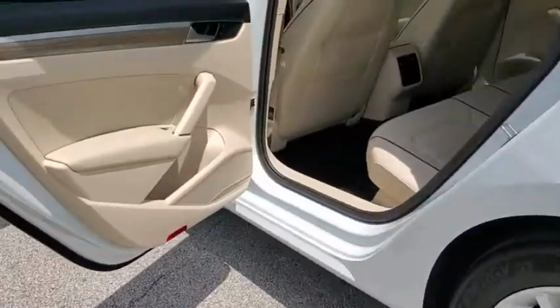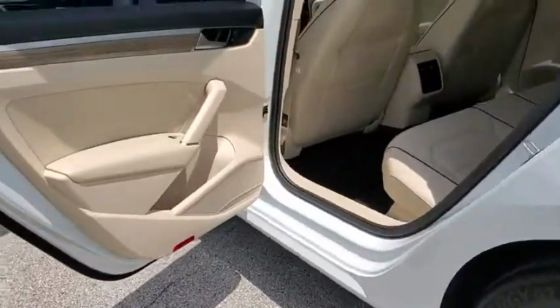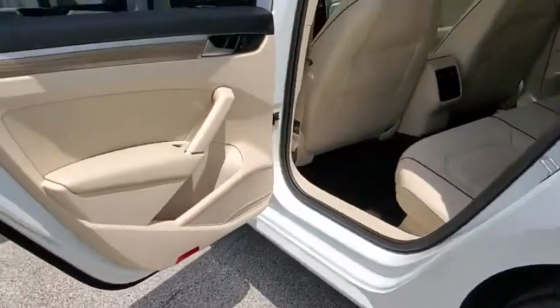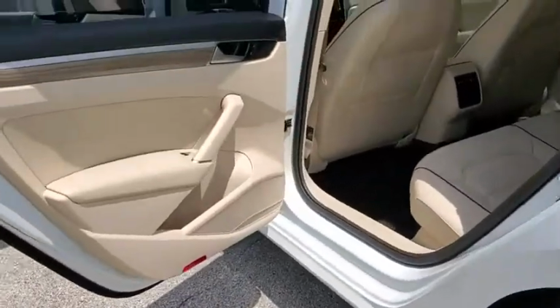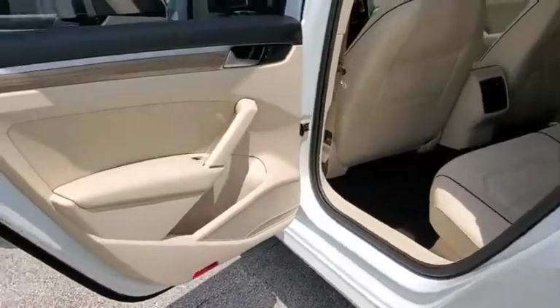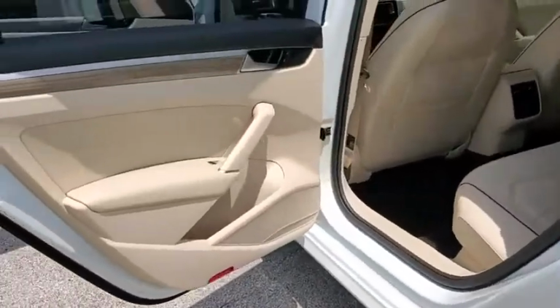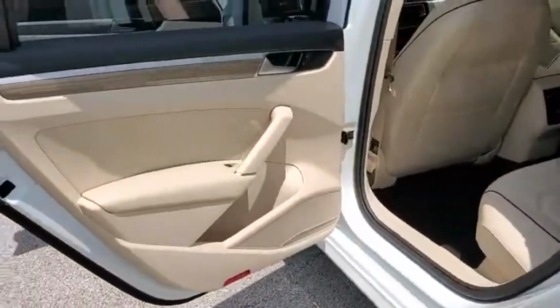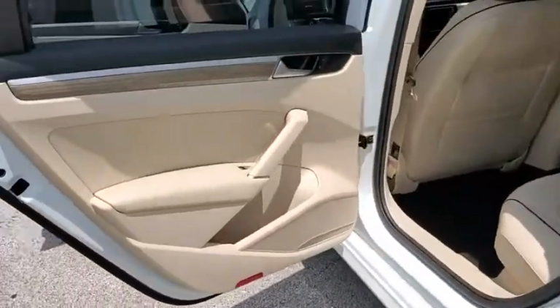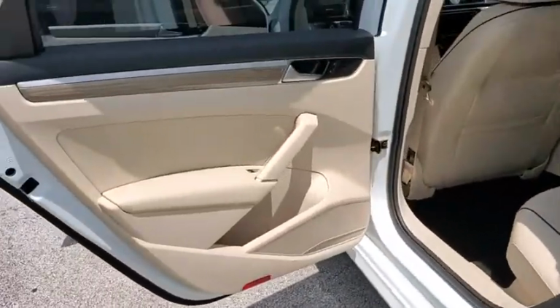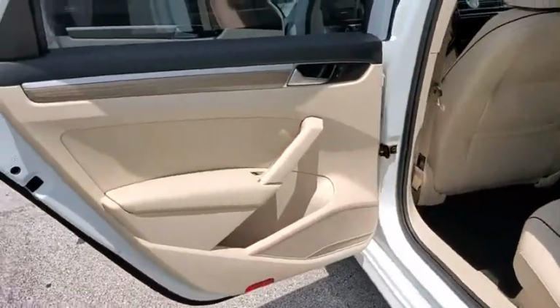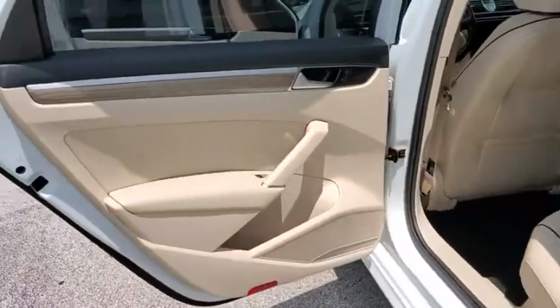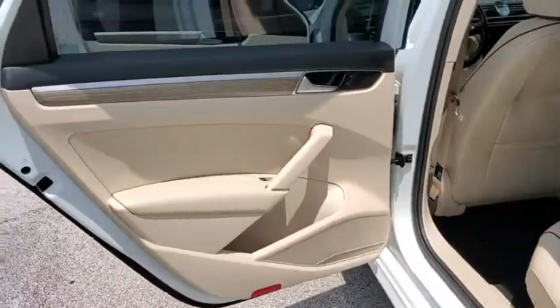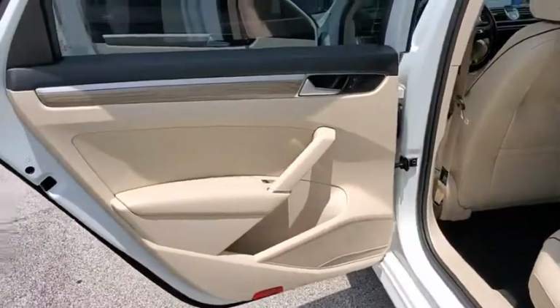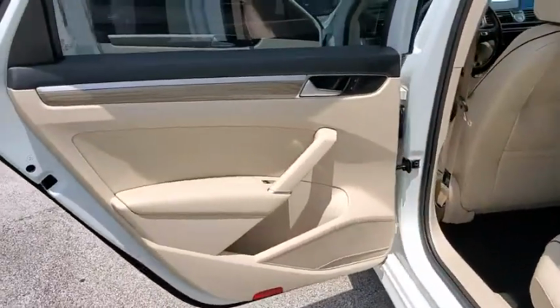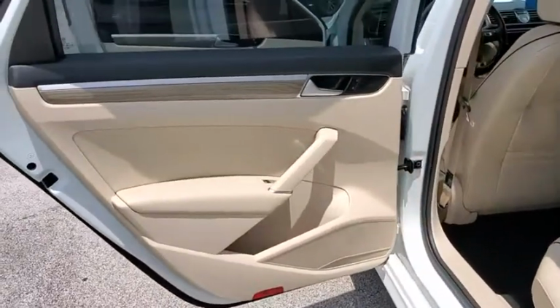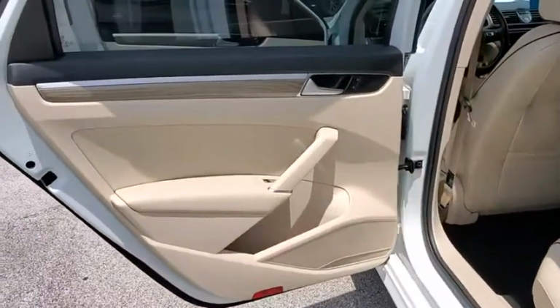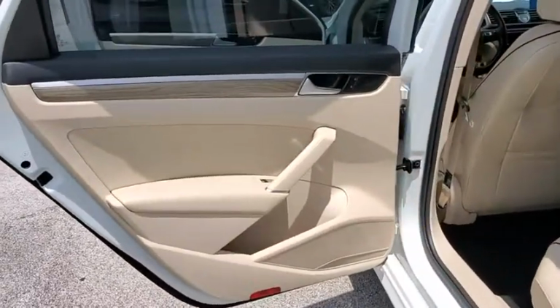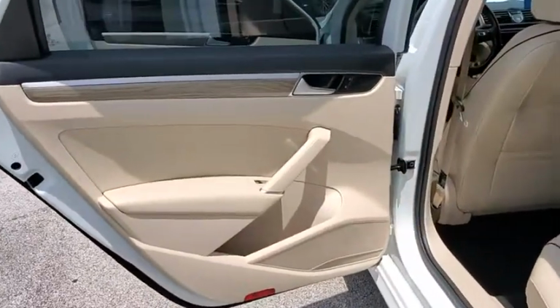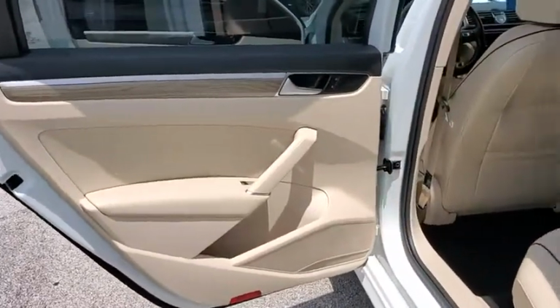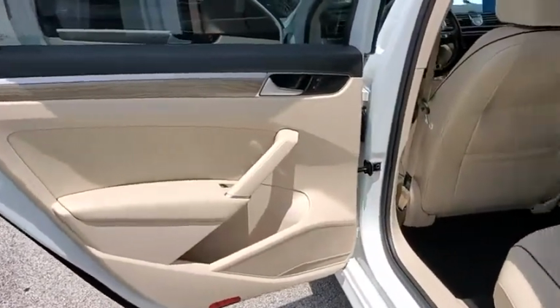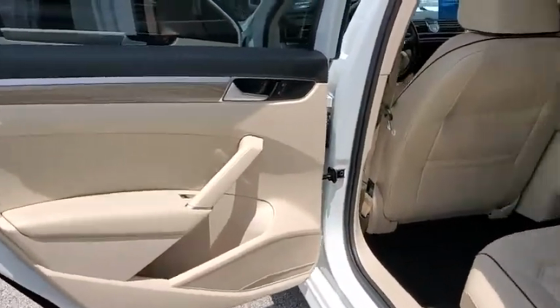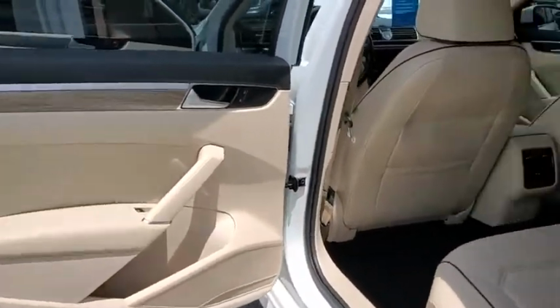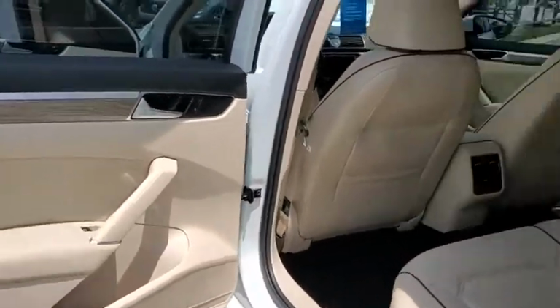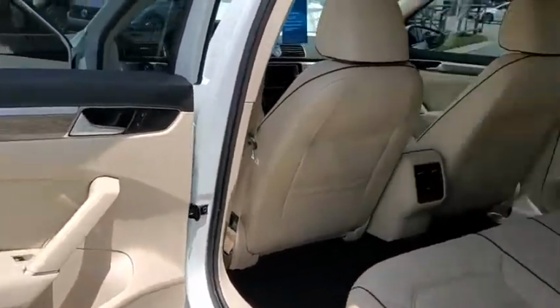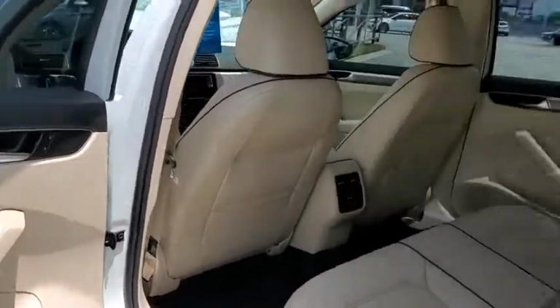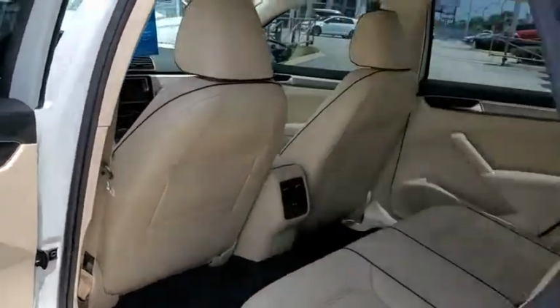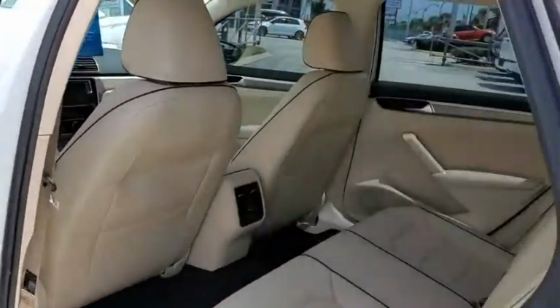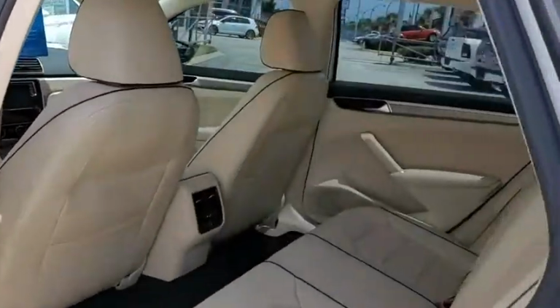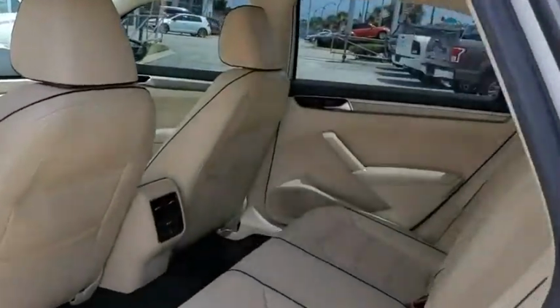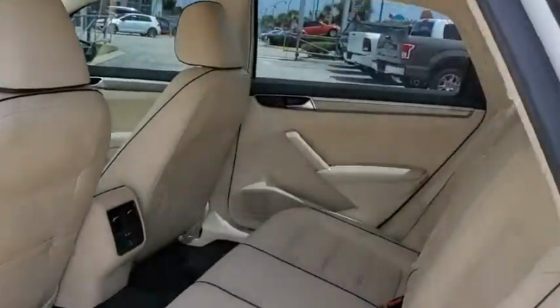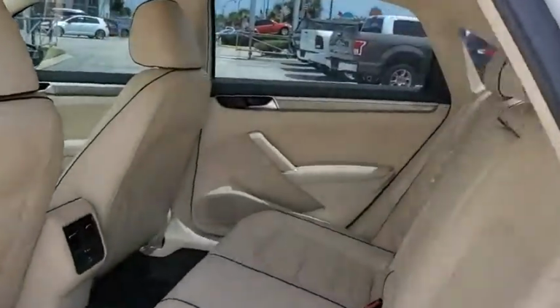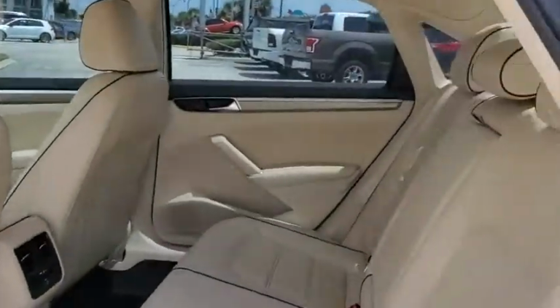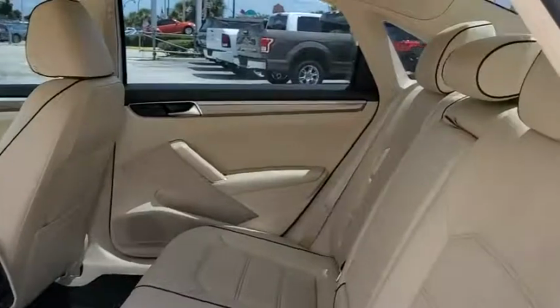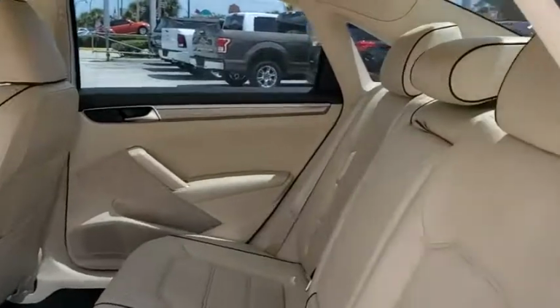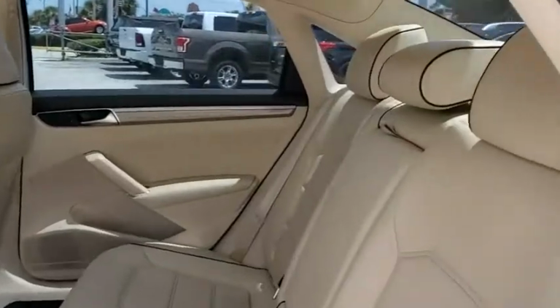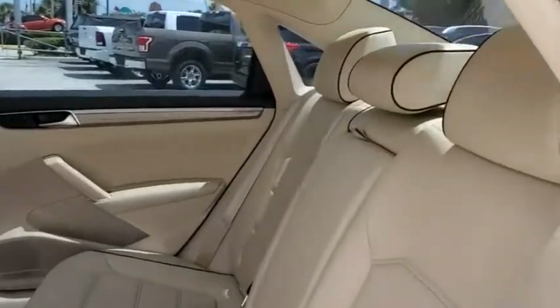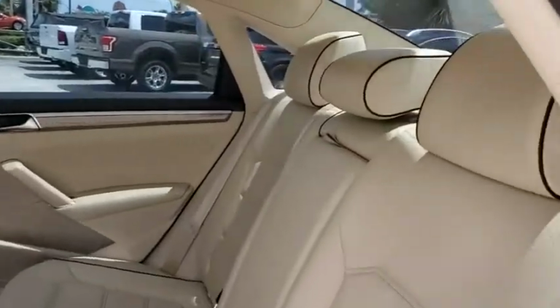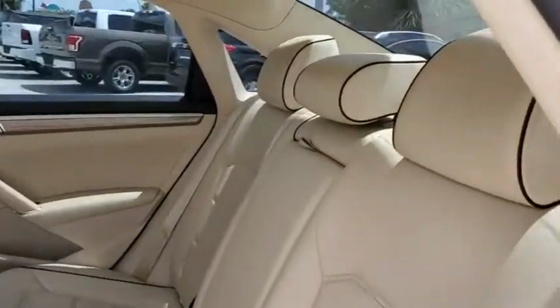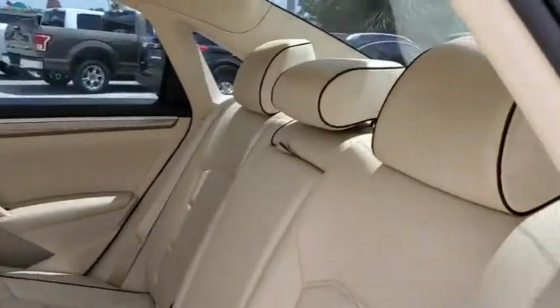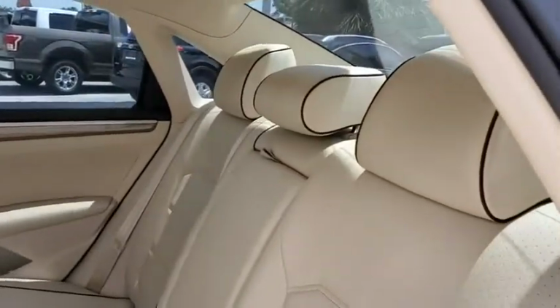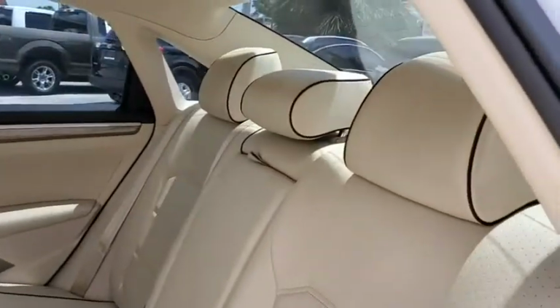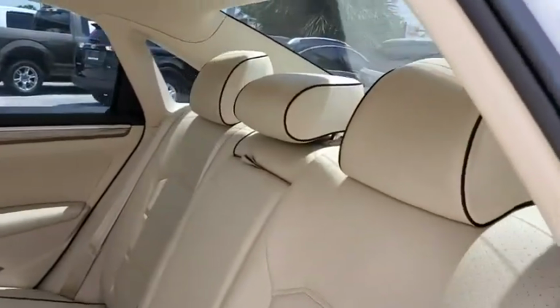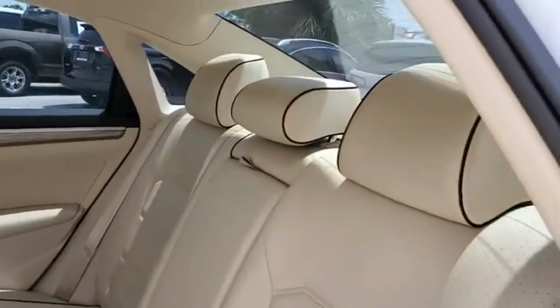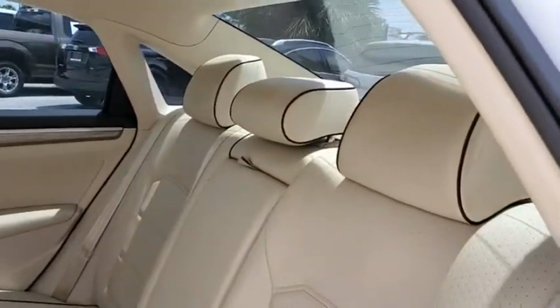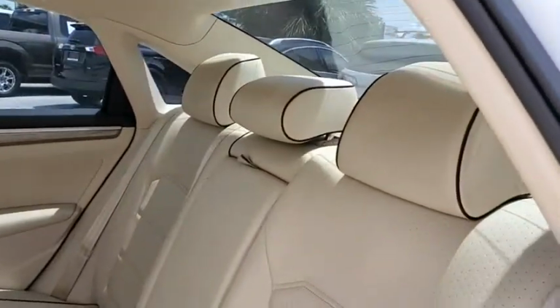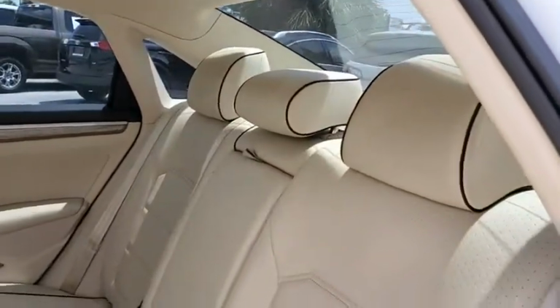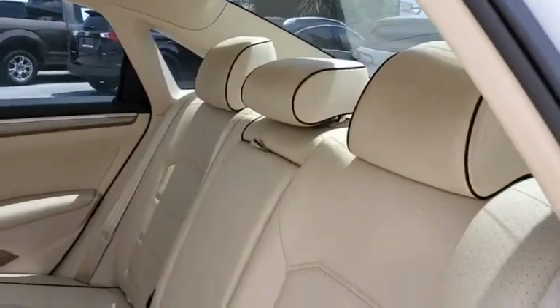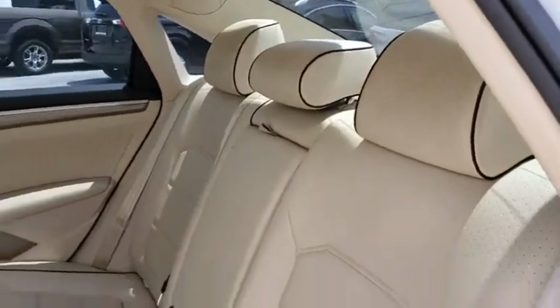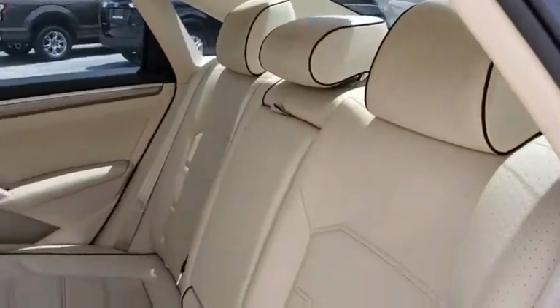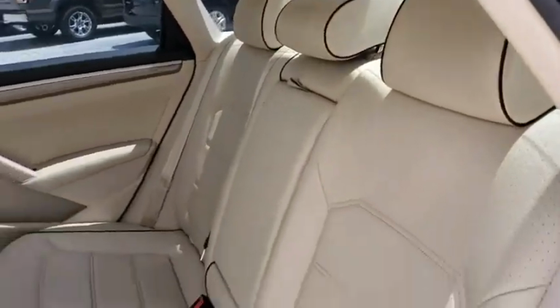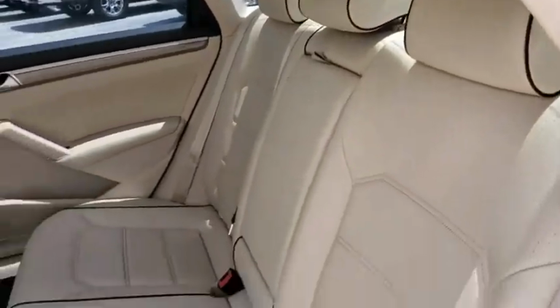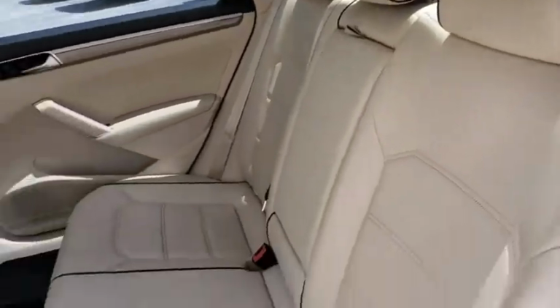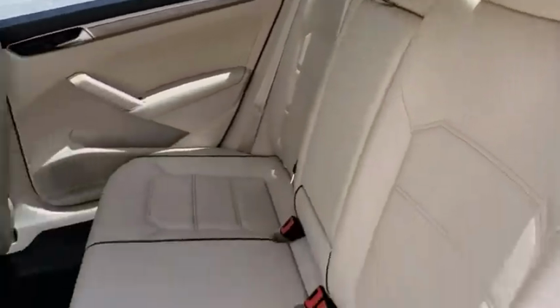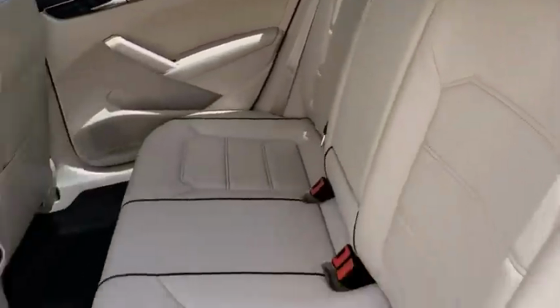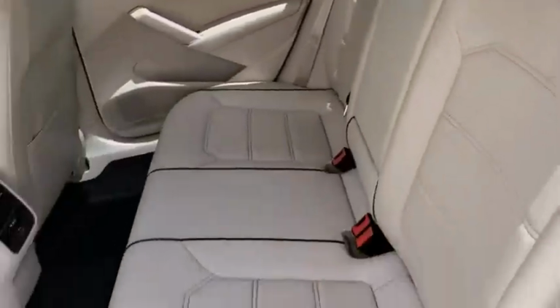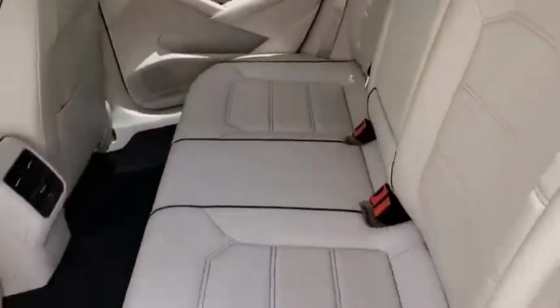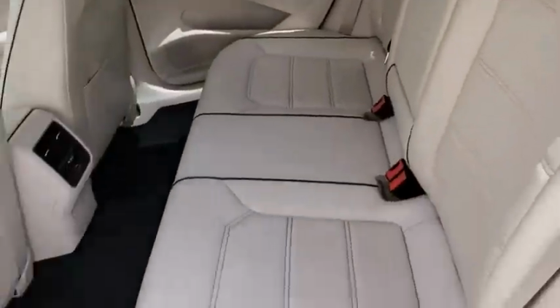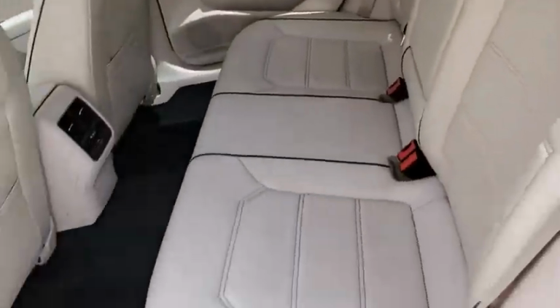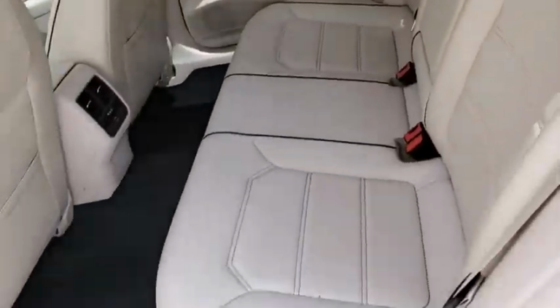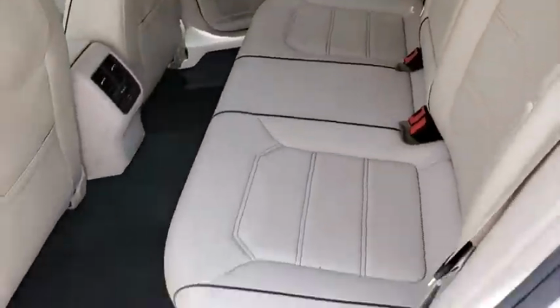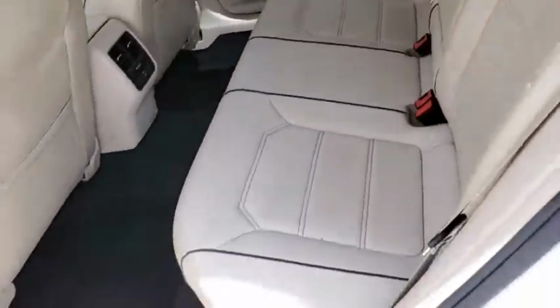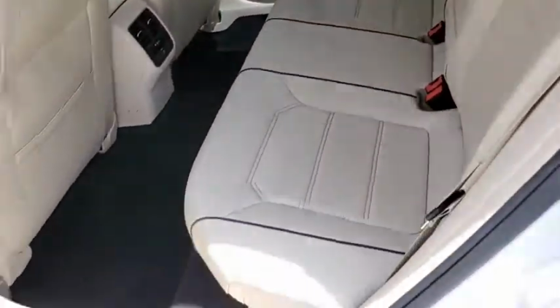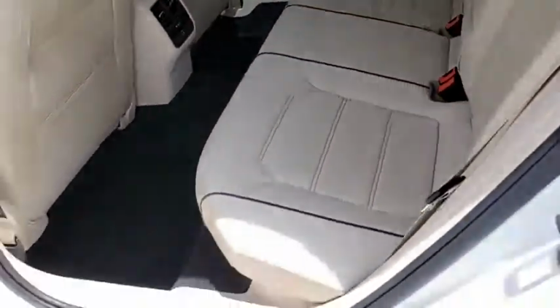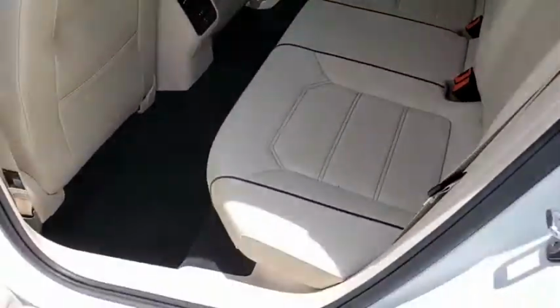Trip computer, electronic stability control, compass, CD player, power windows, power moonroof.